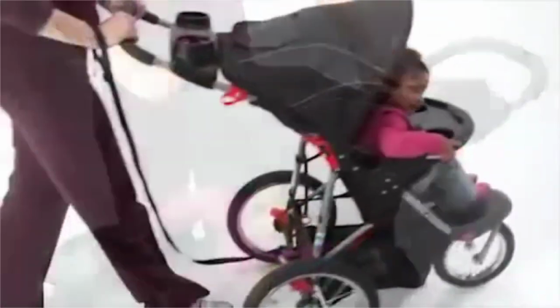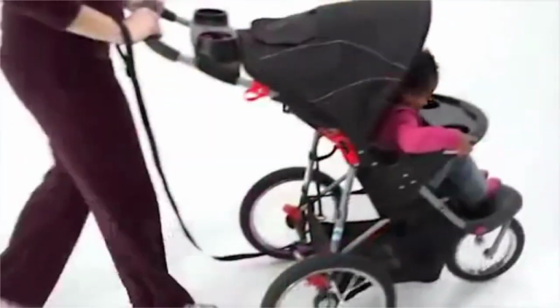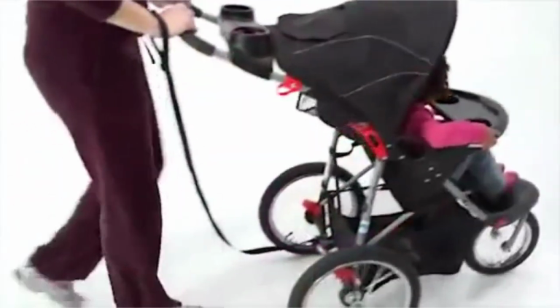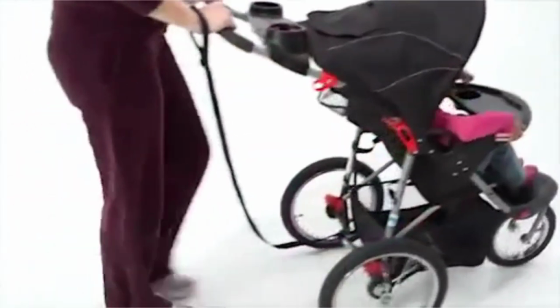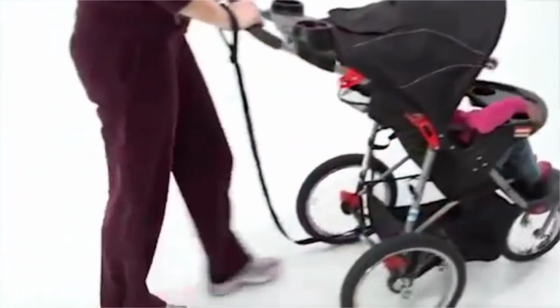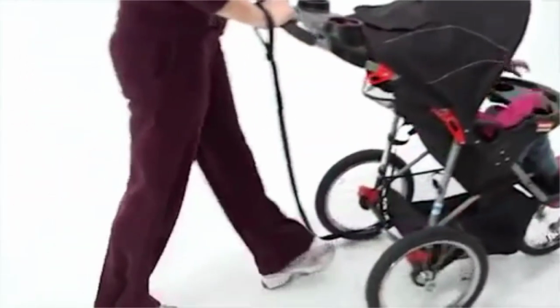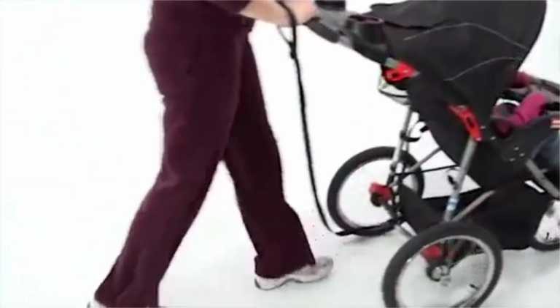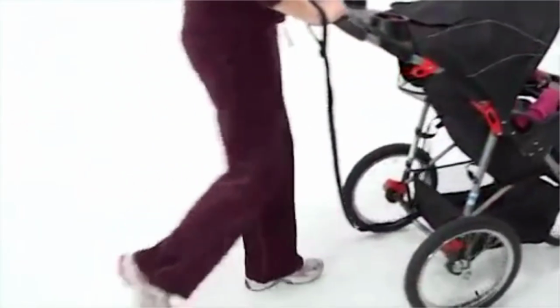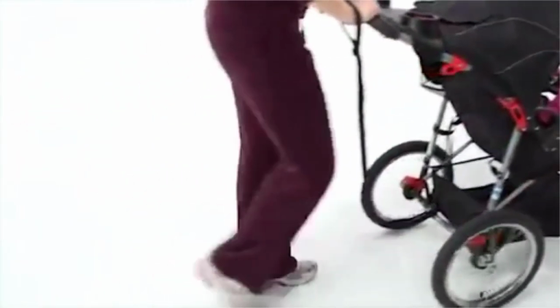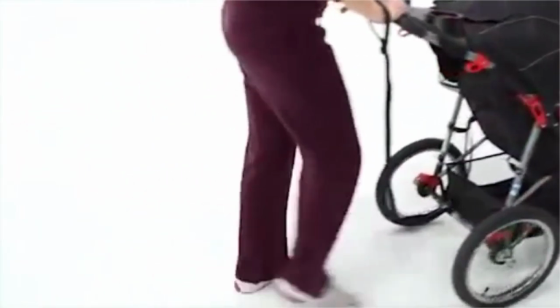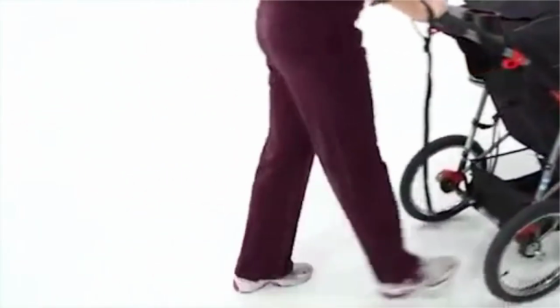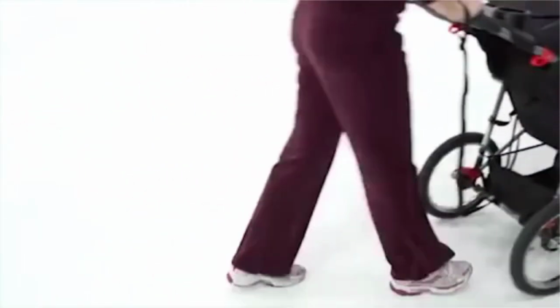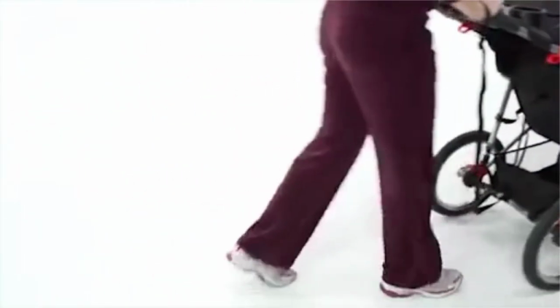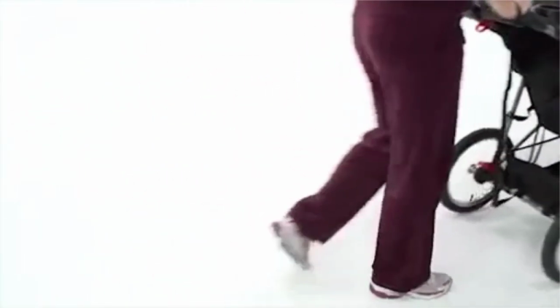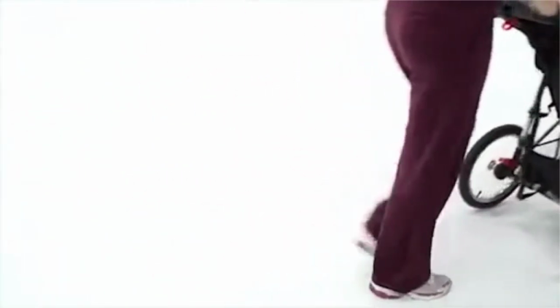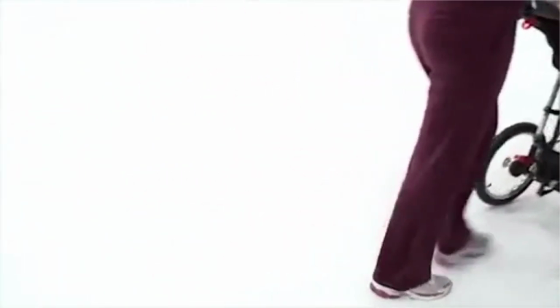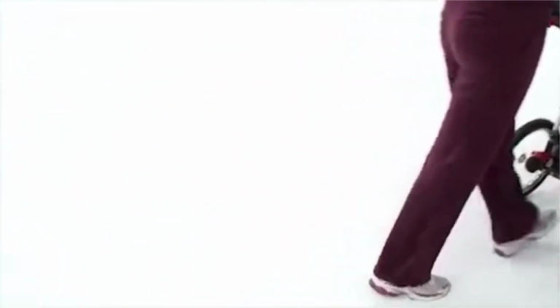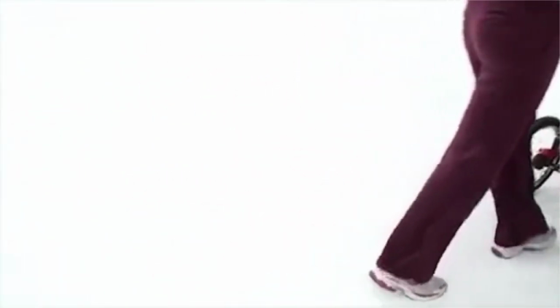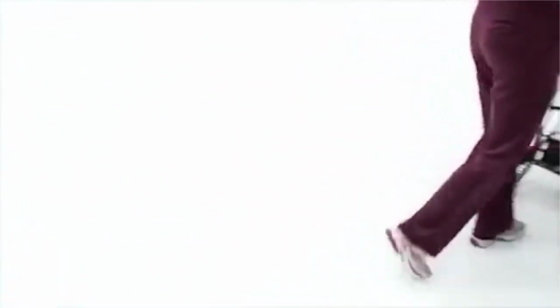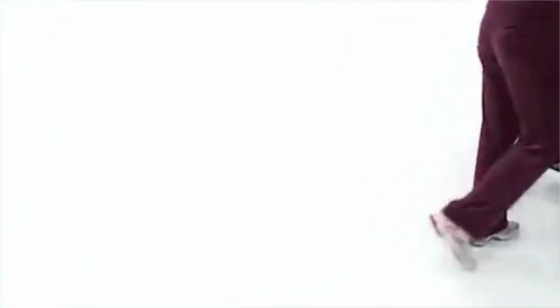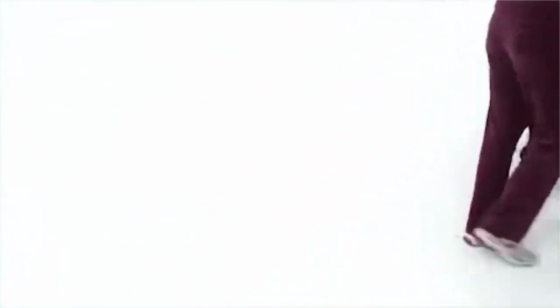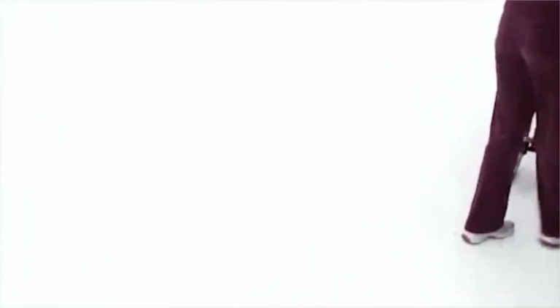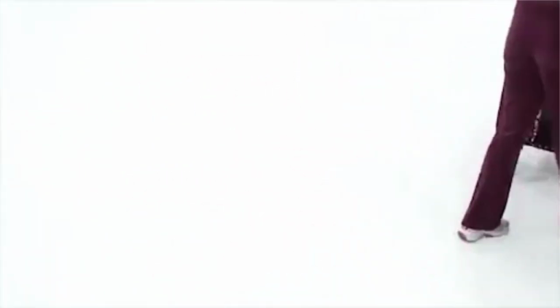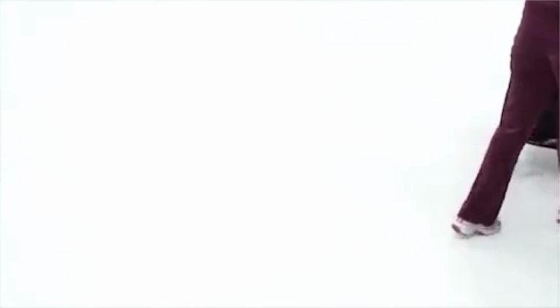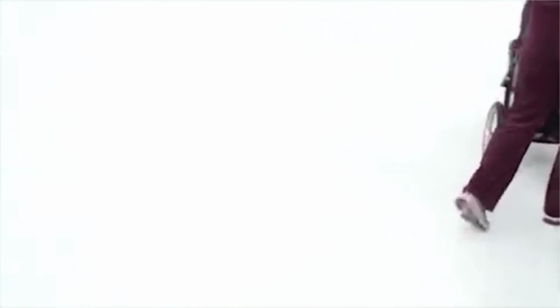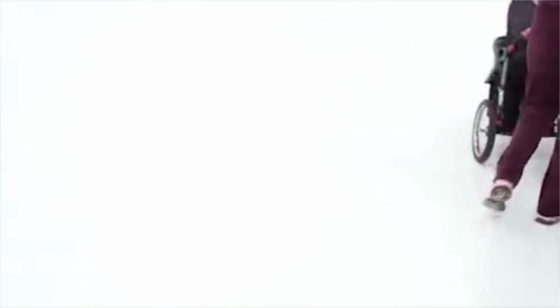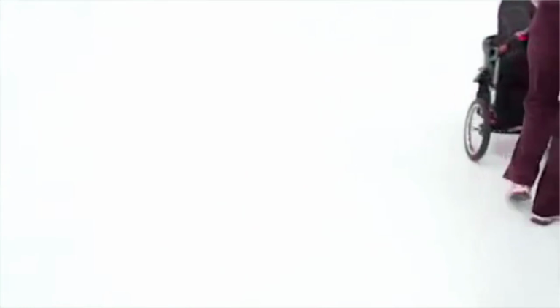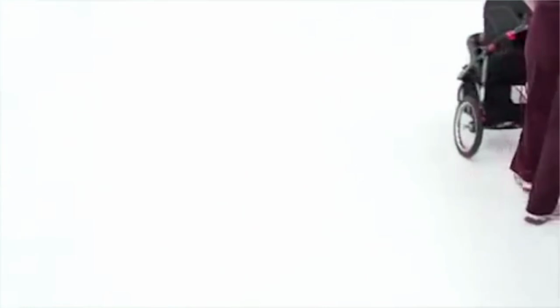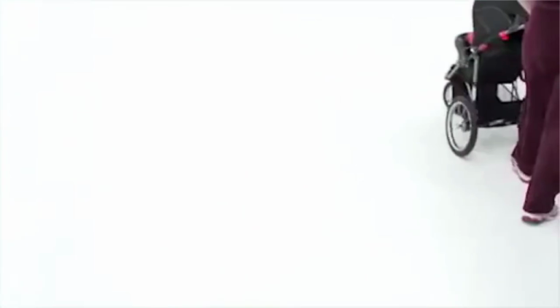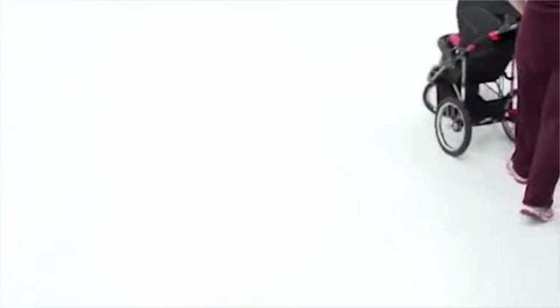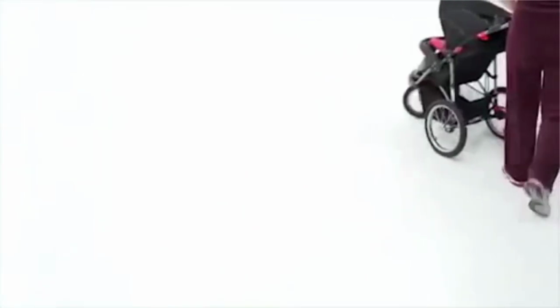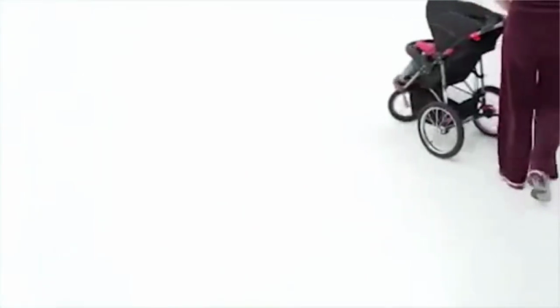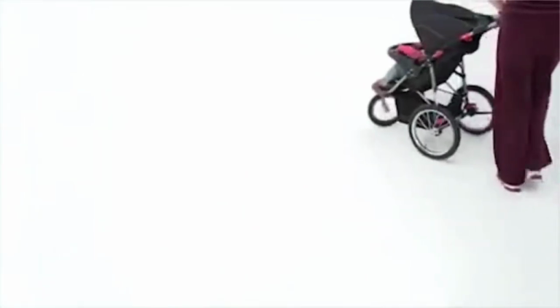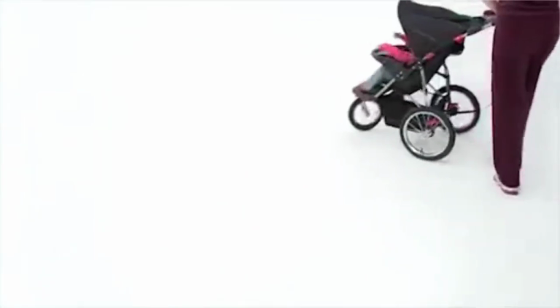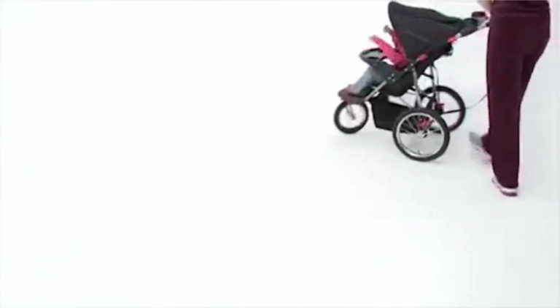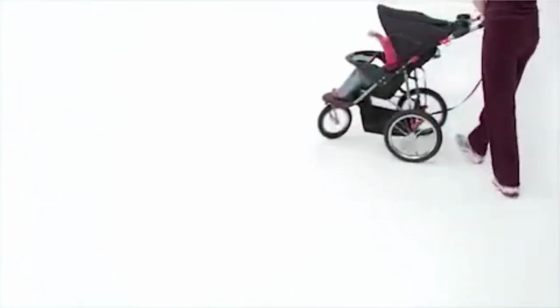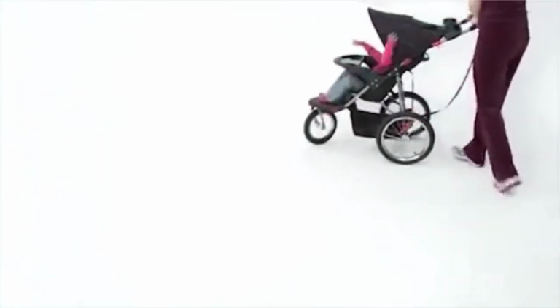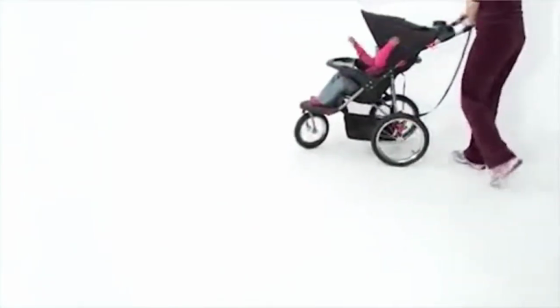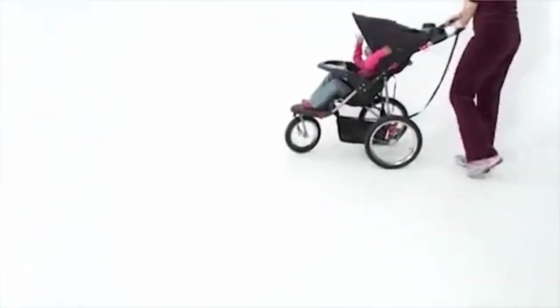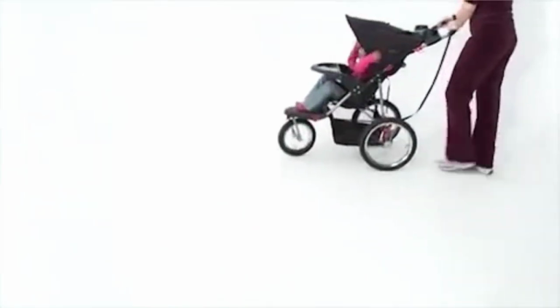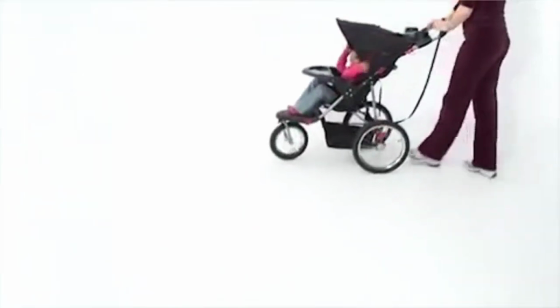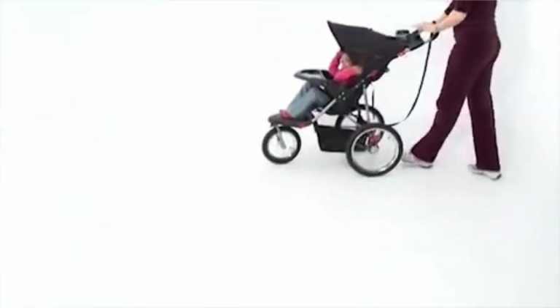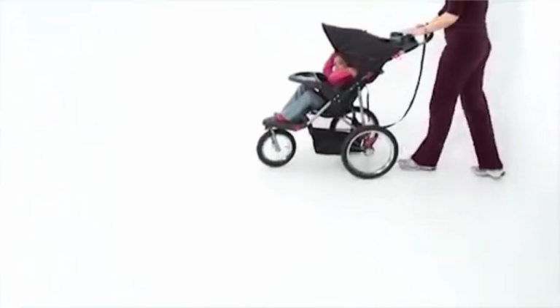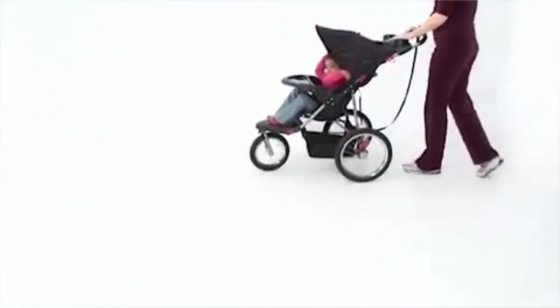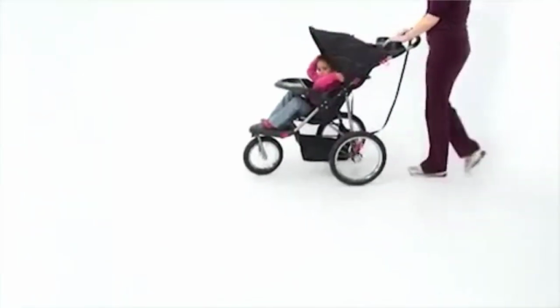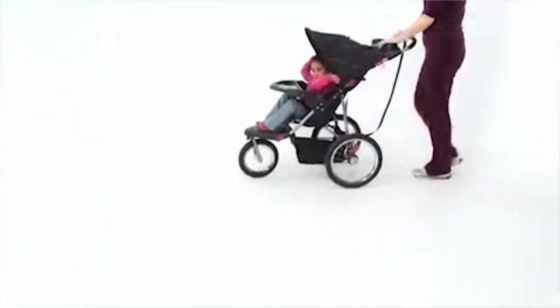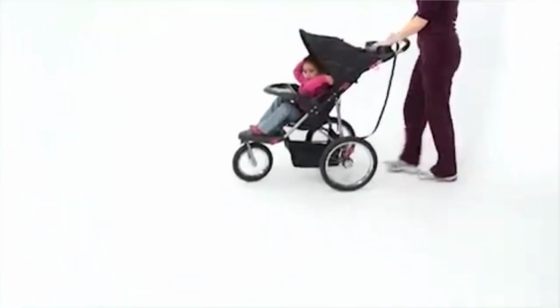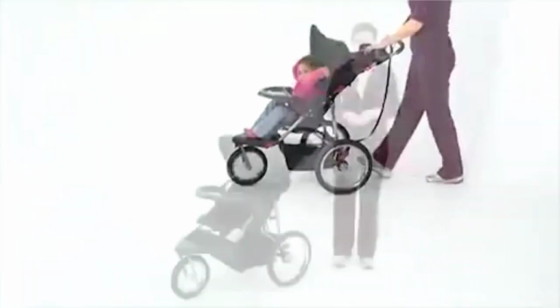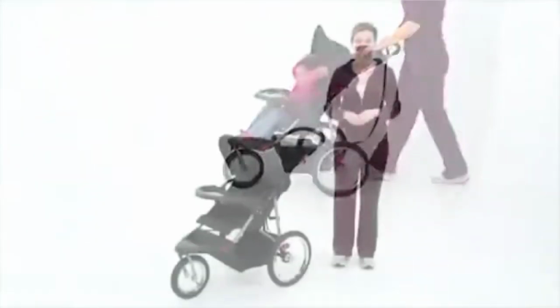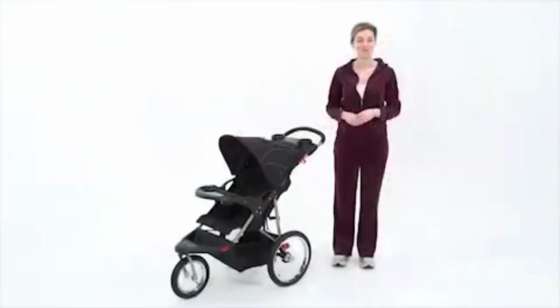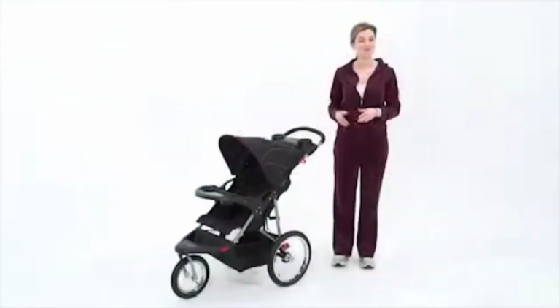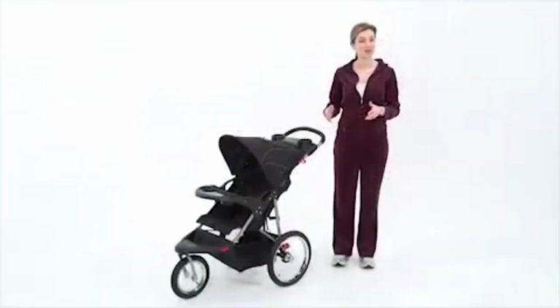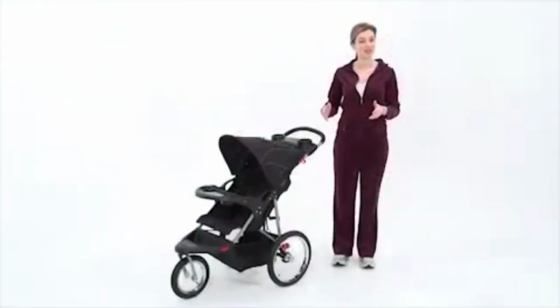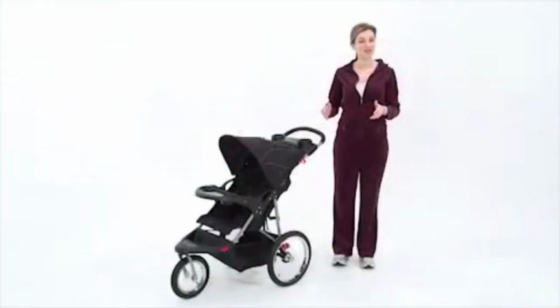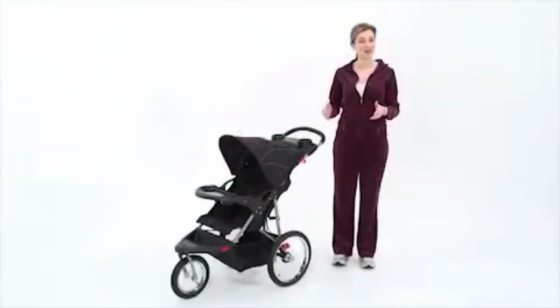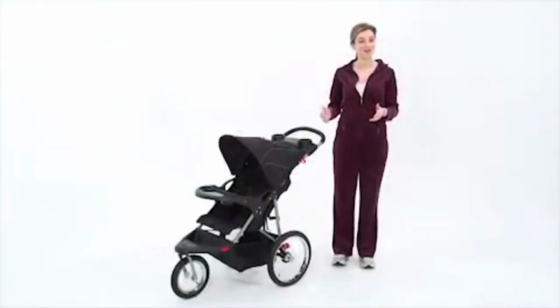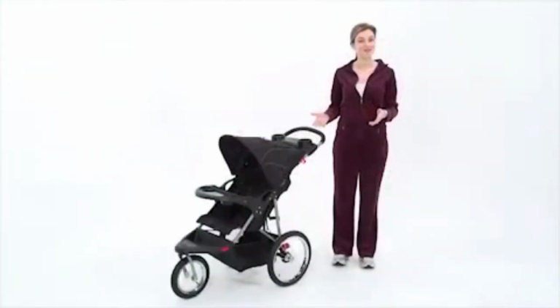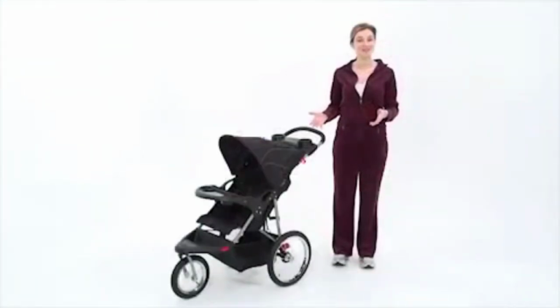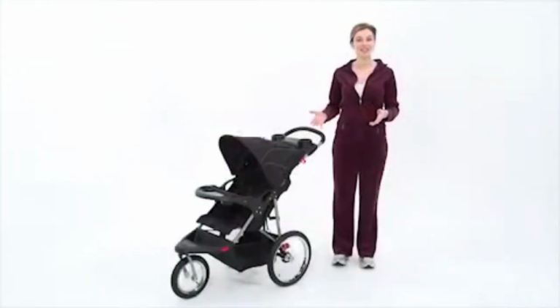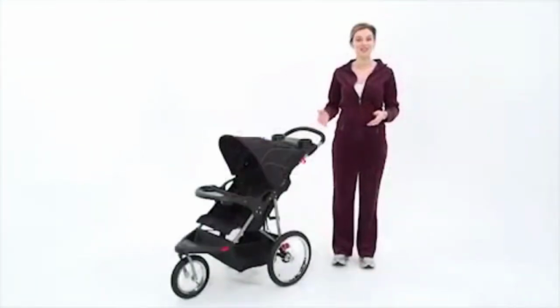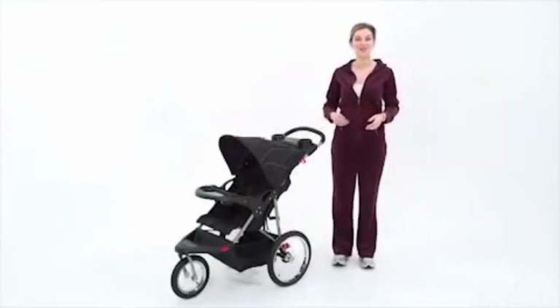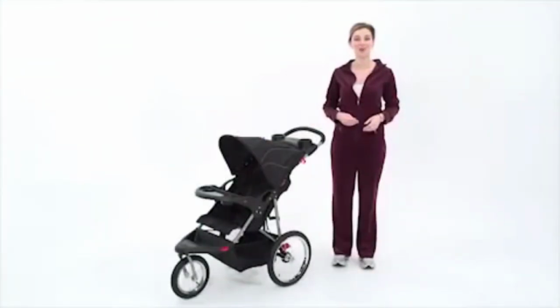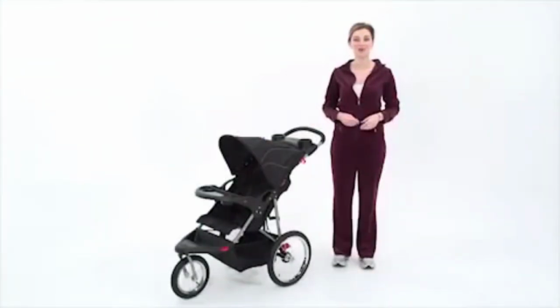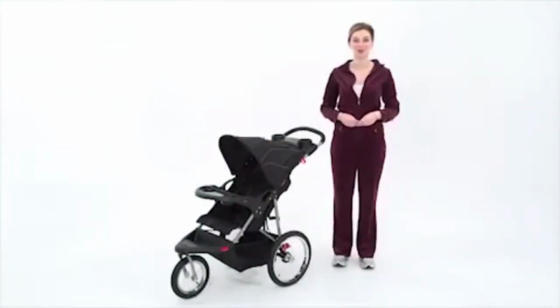The Expedition Jogging Stroller from Baby Trend is the best on the market when it comes to safety, comfort, and fun features. Best of all, it's affordable.